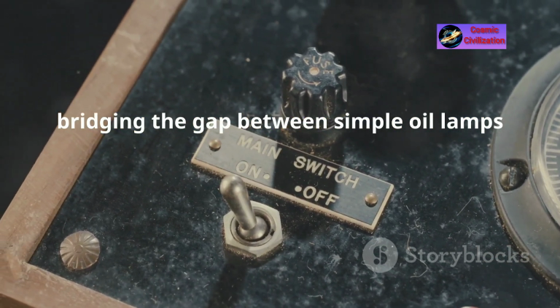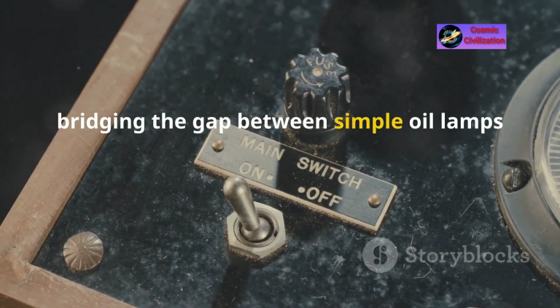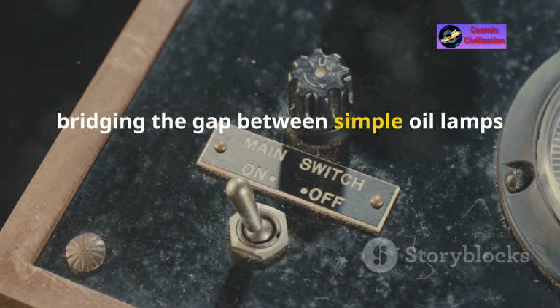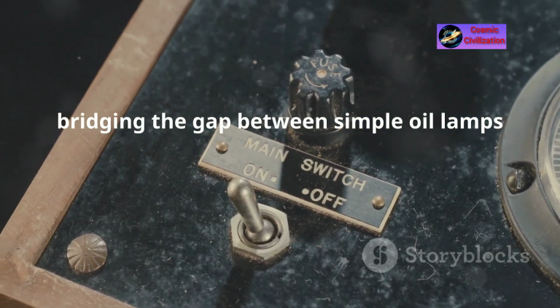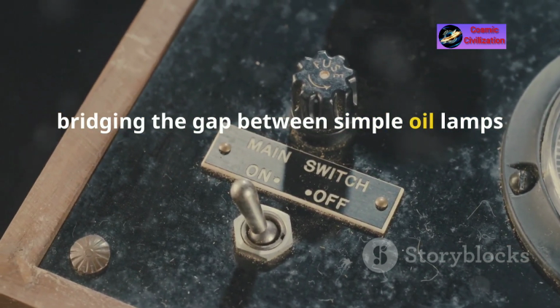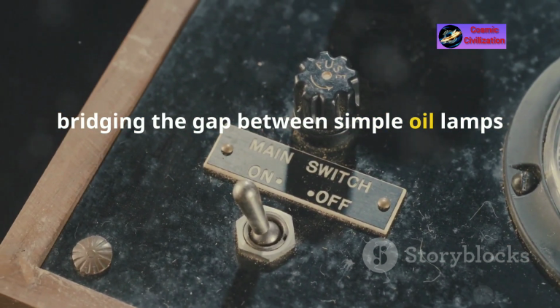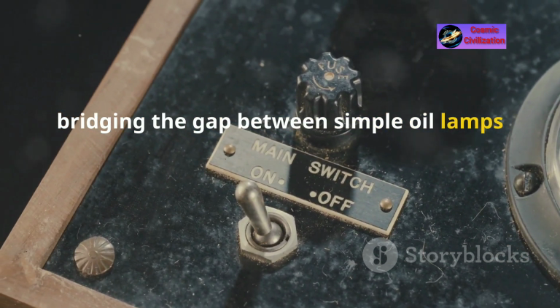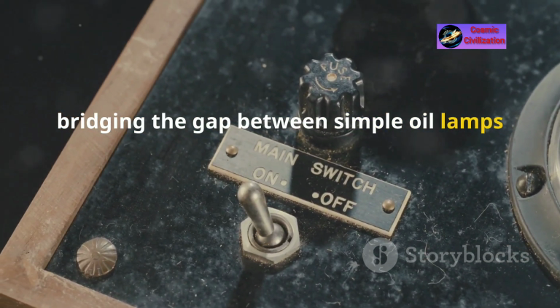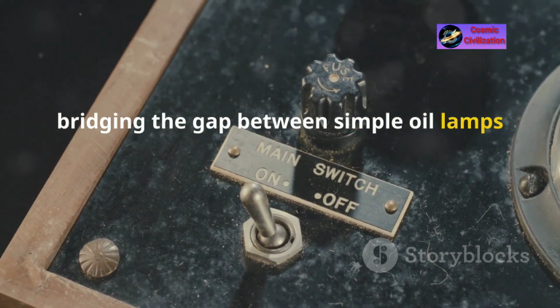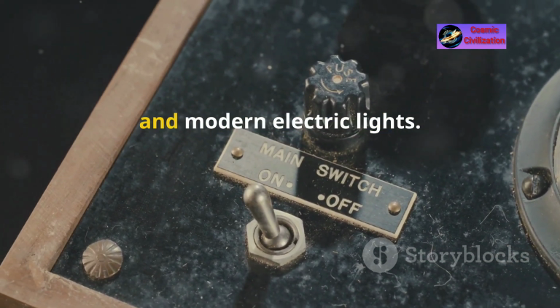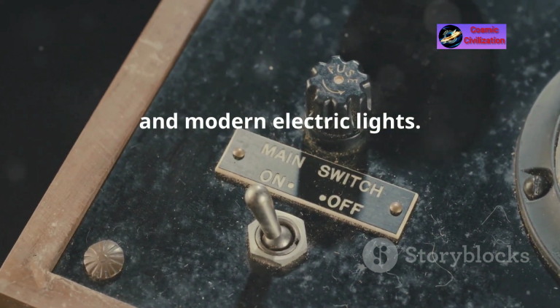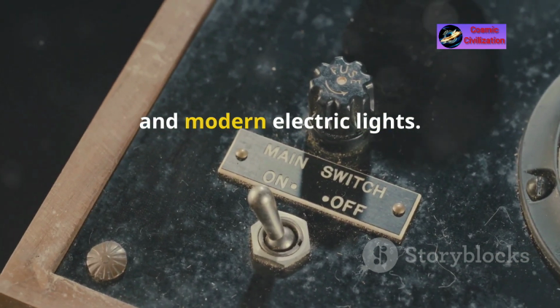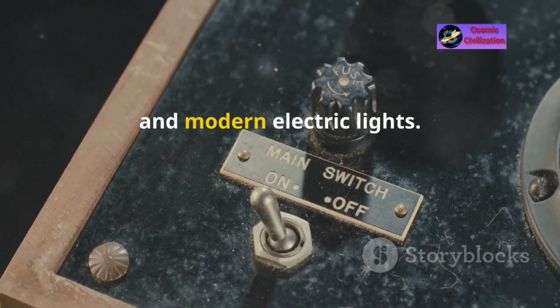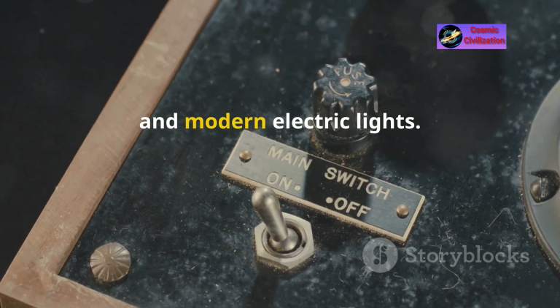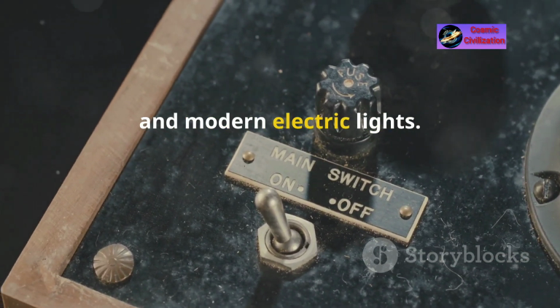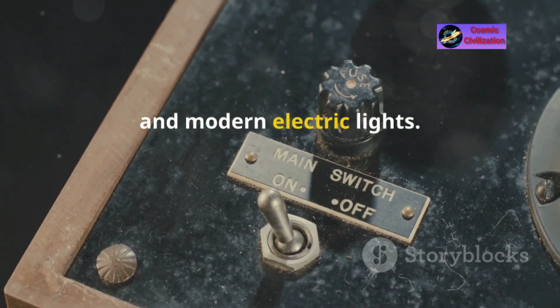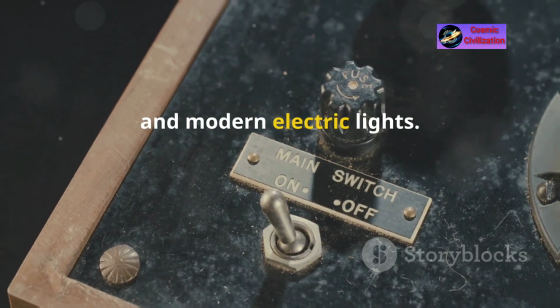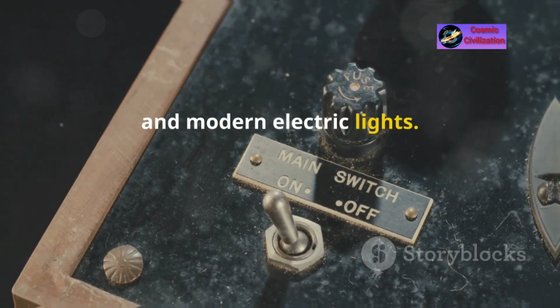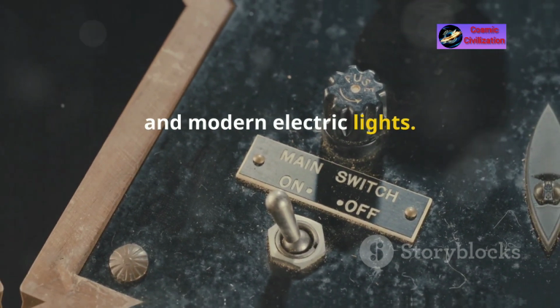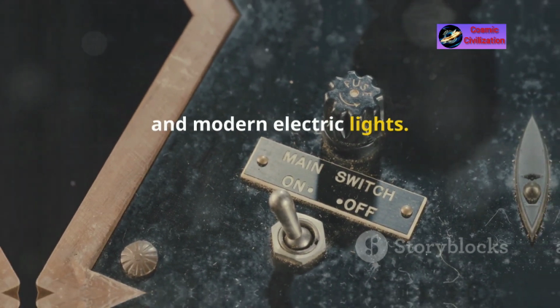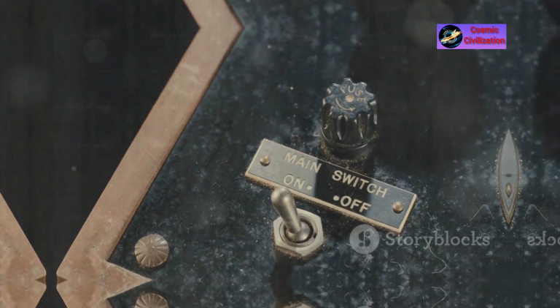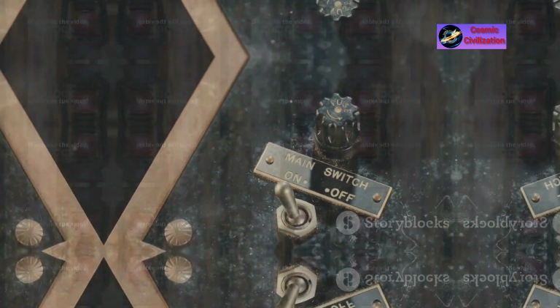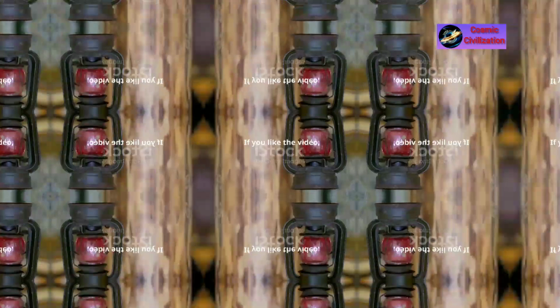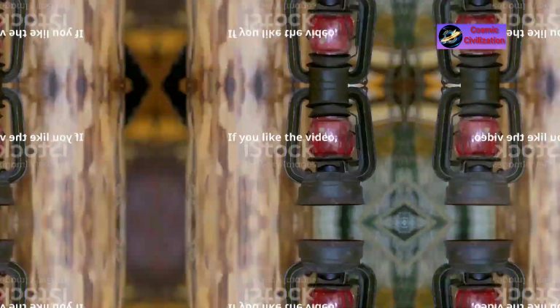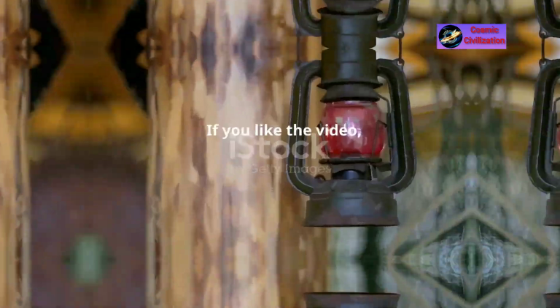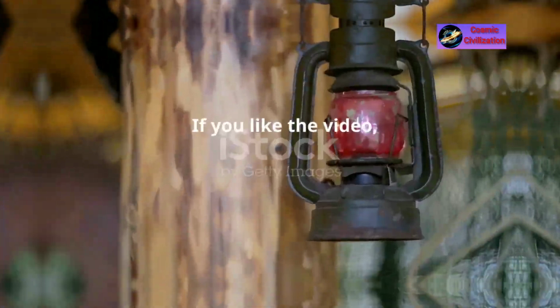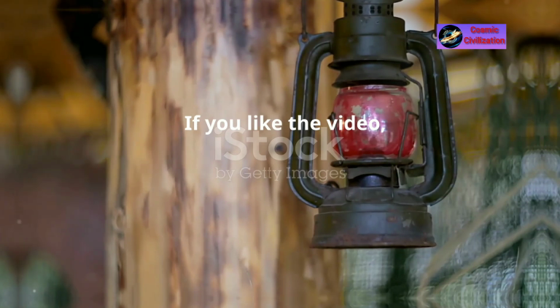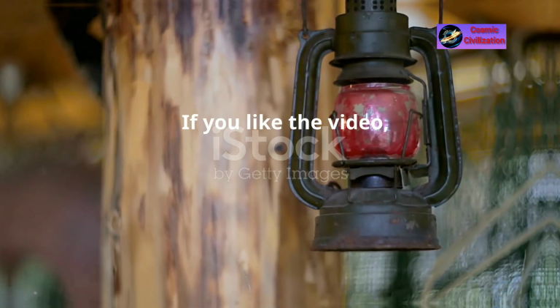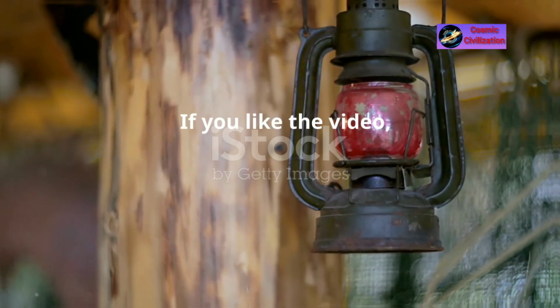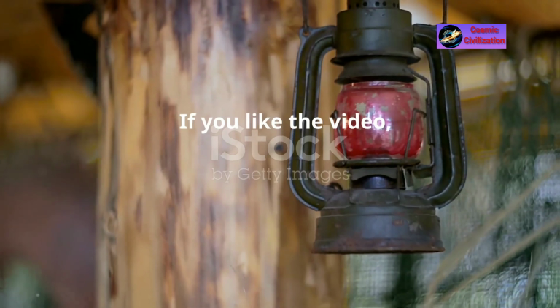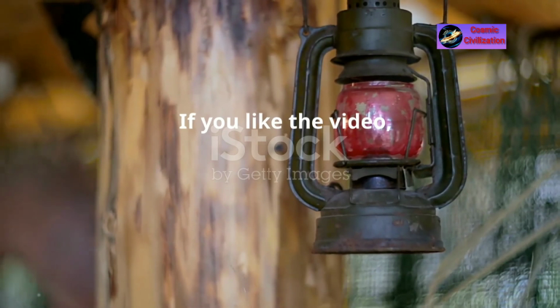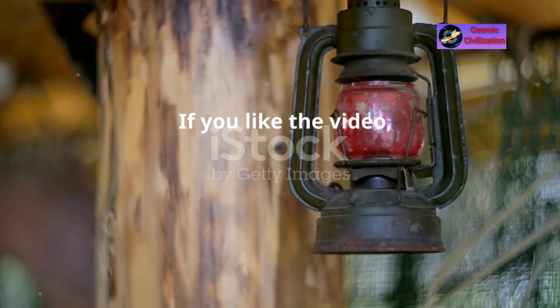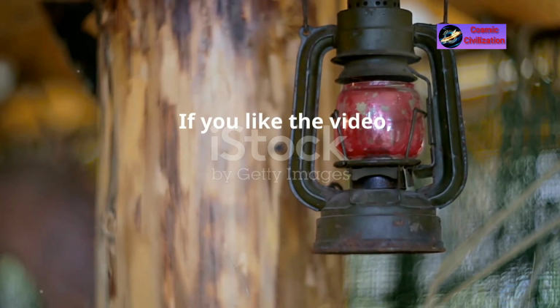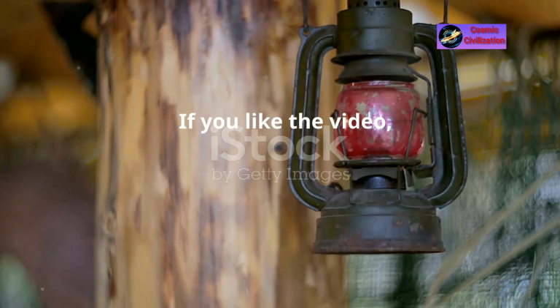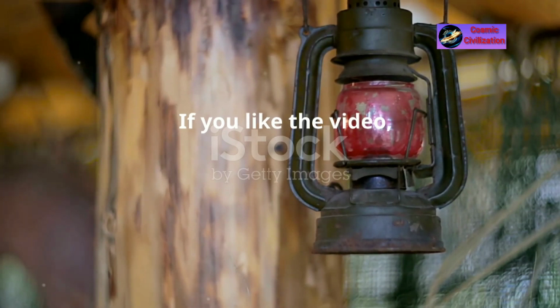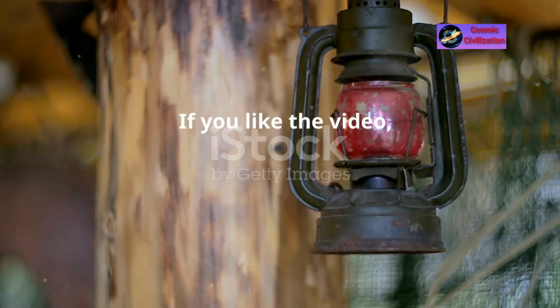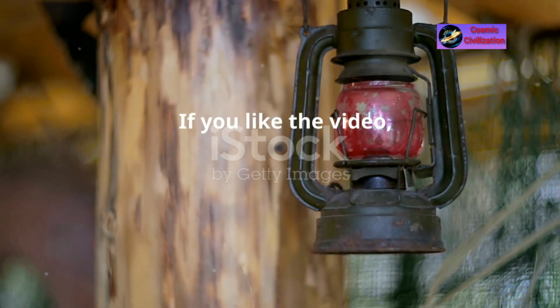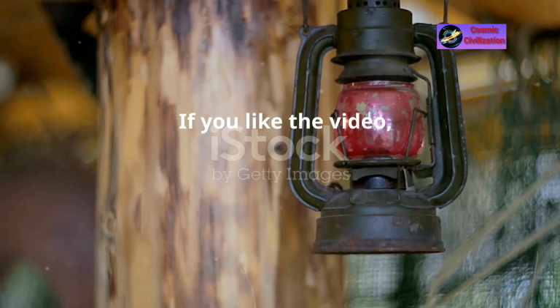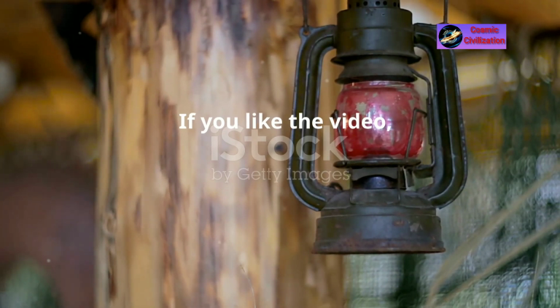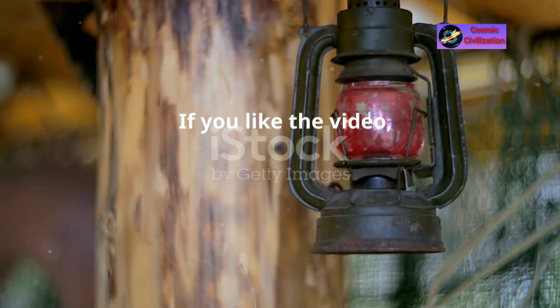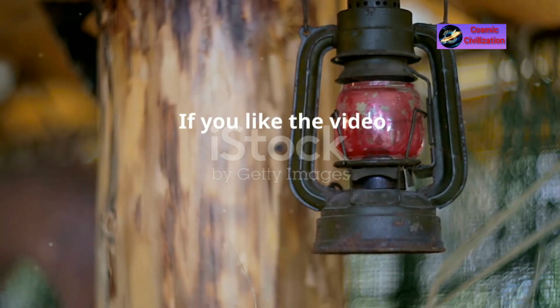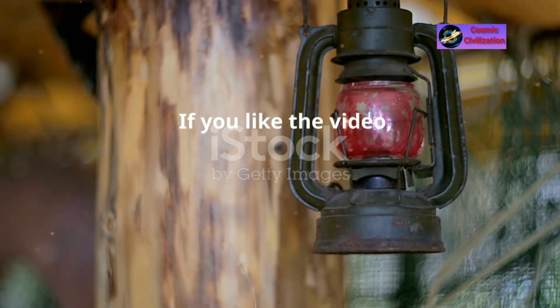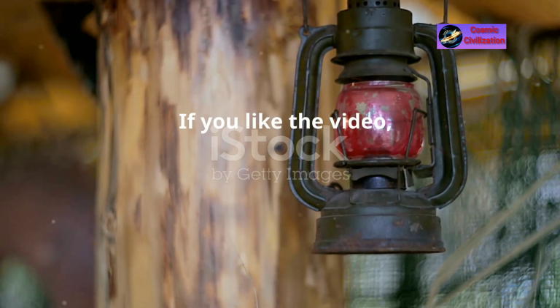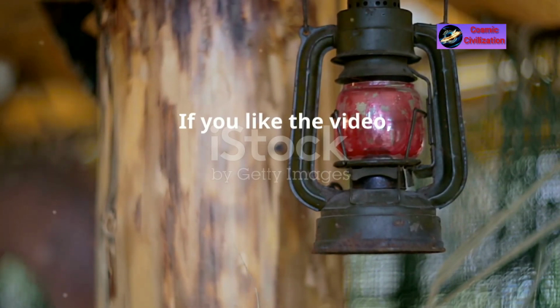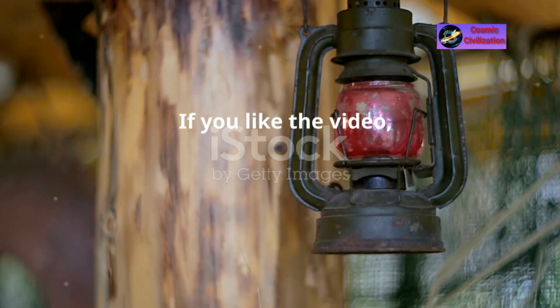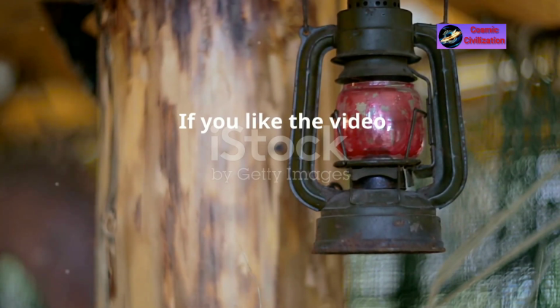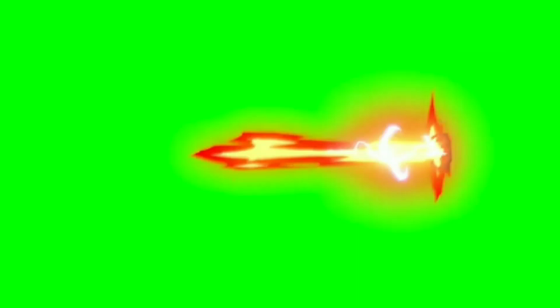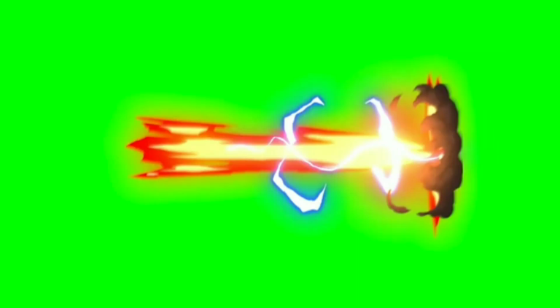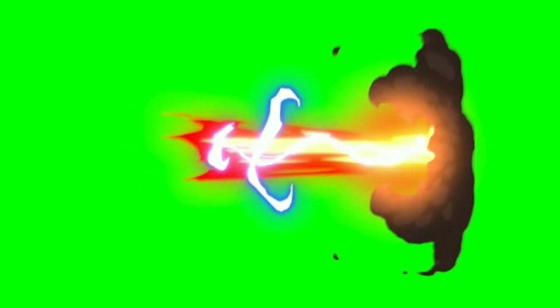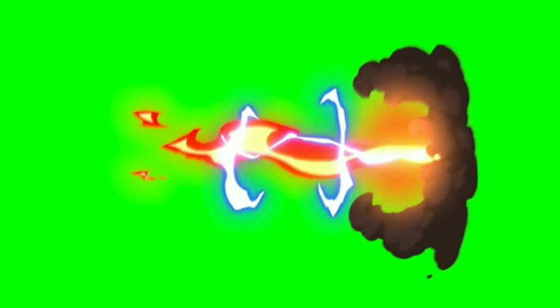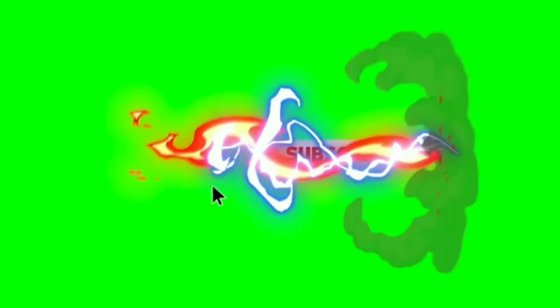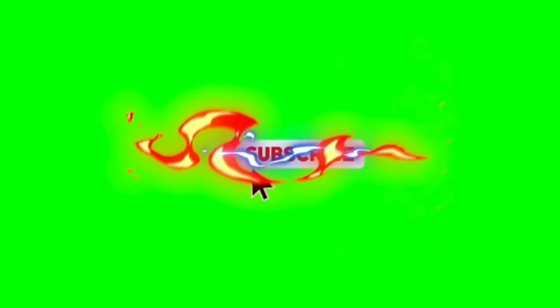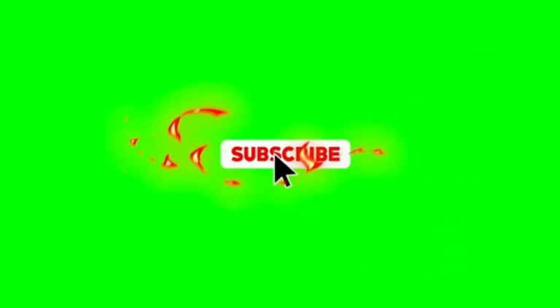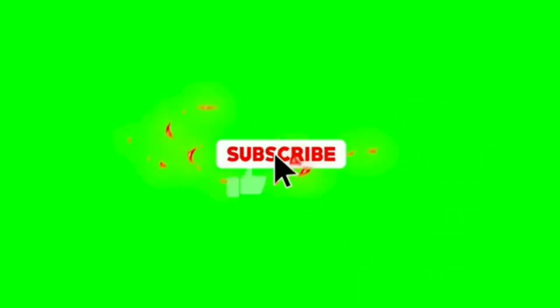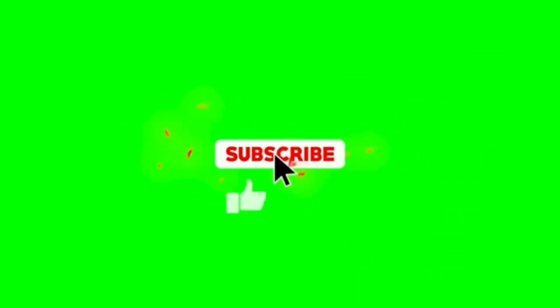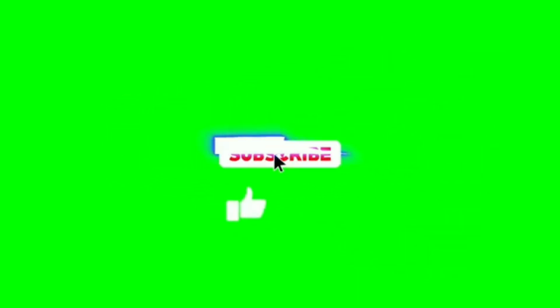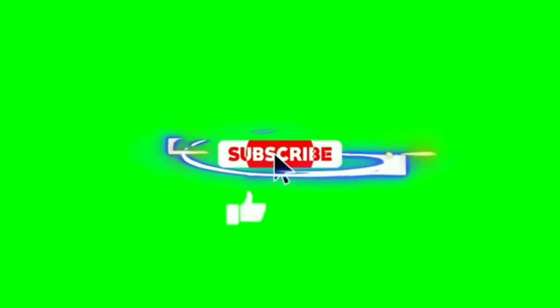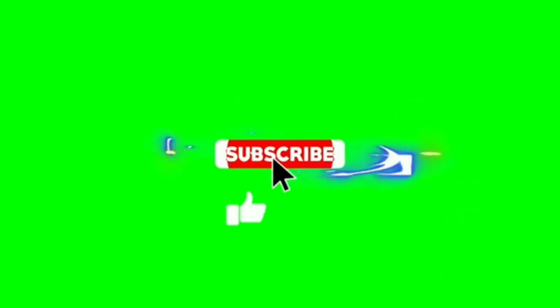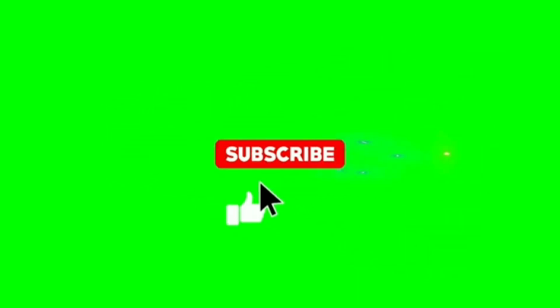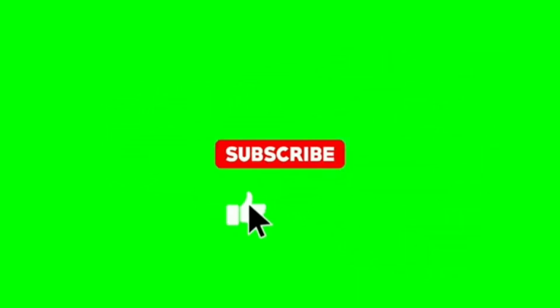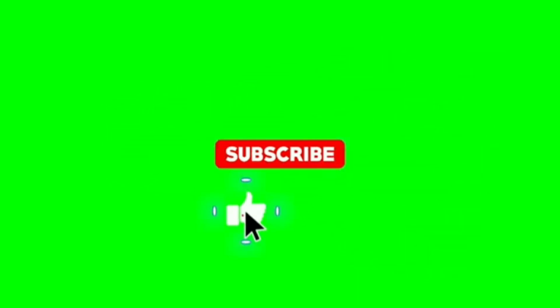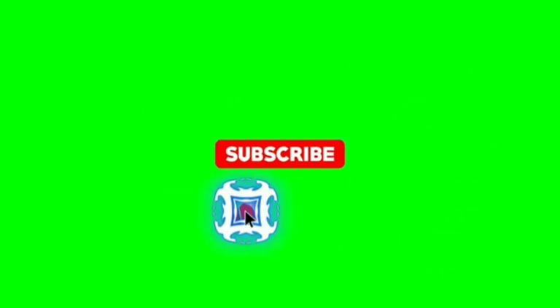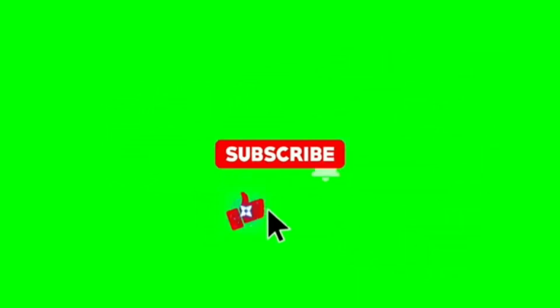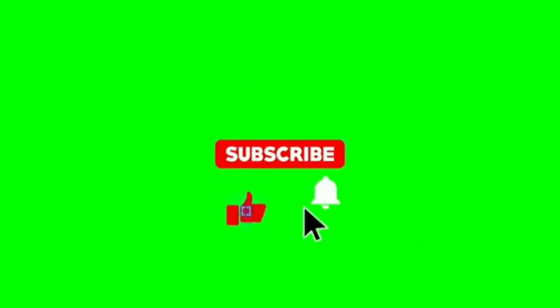Its invention and widespread use highlight the innovative spirit of the late 19th and early 20th centuries.